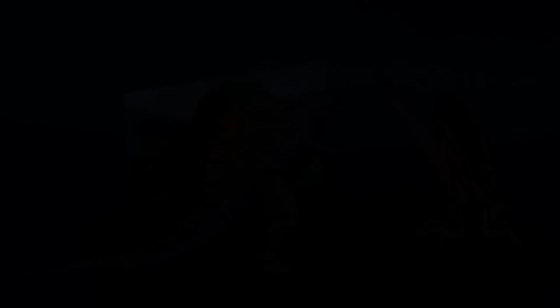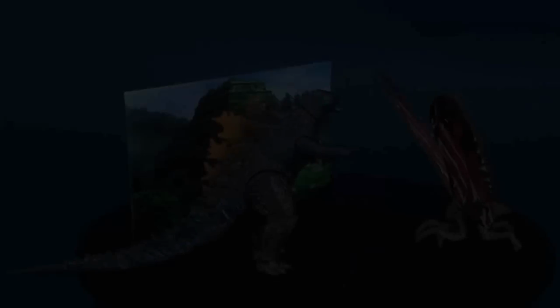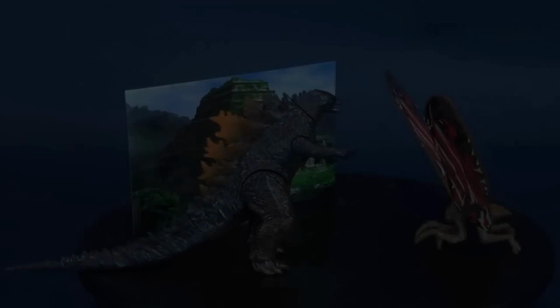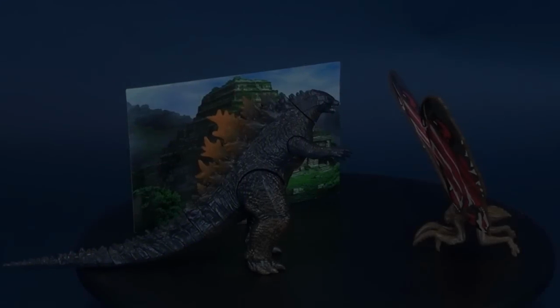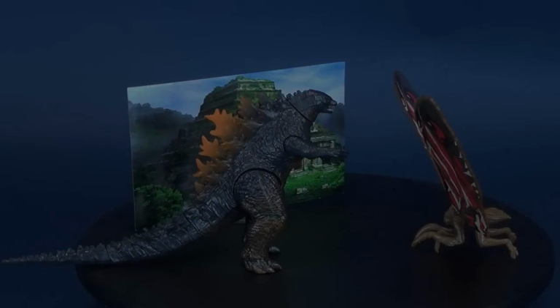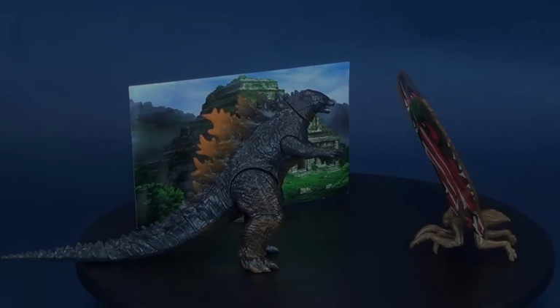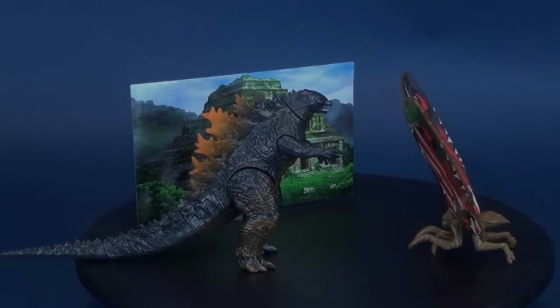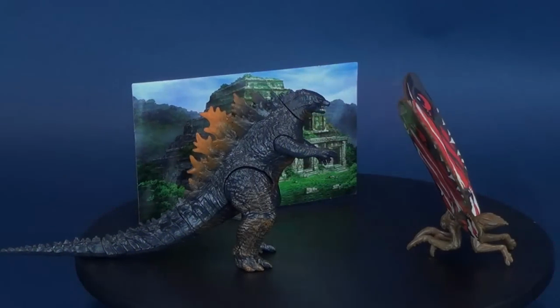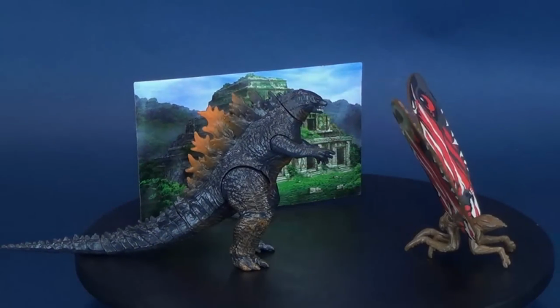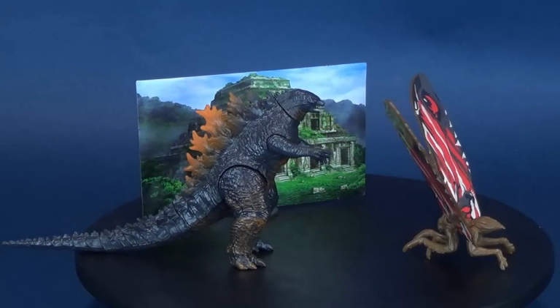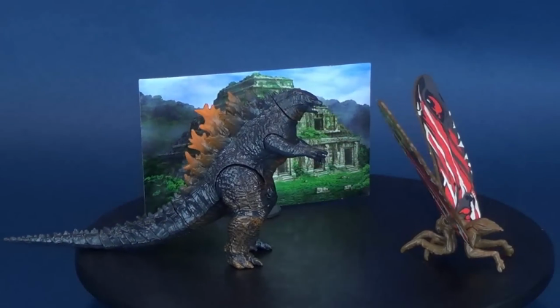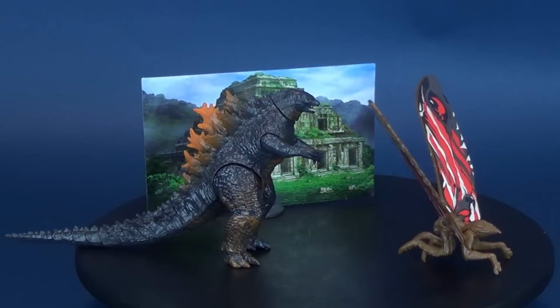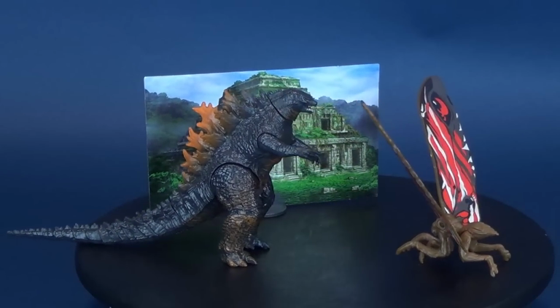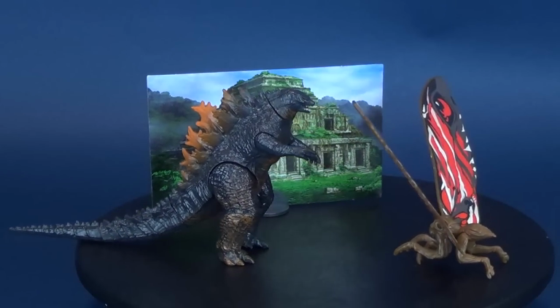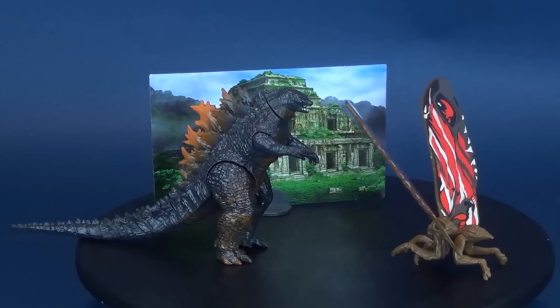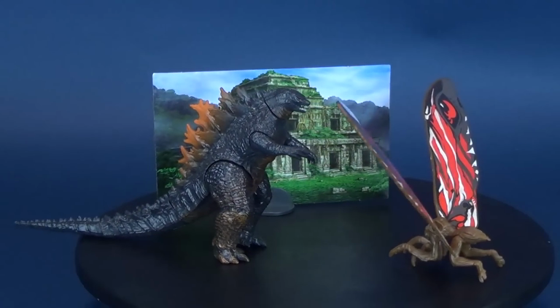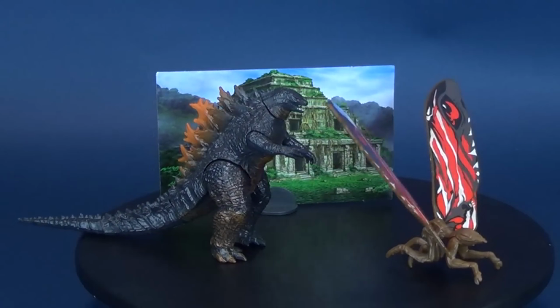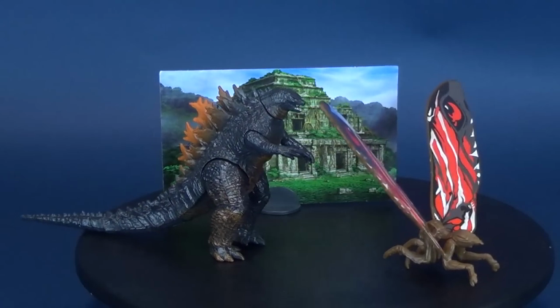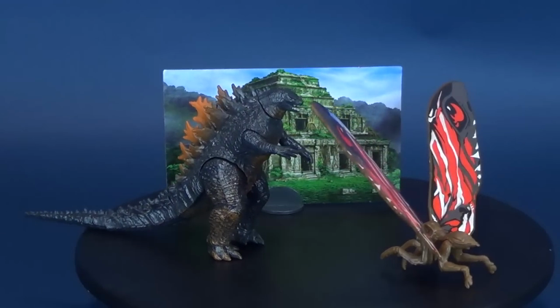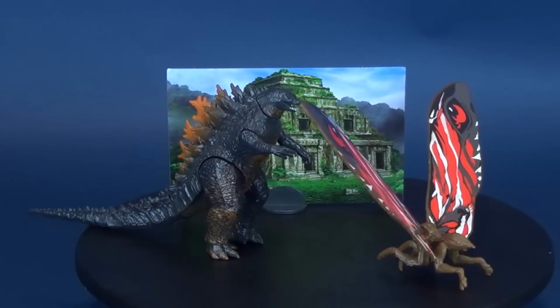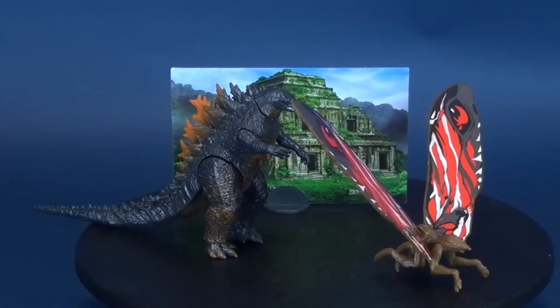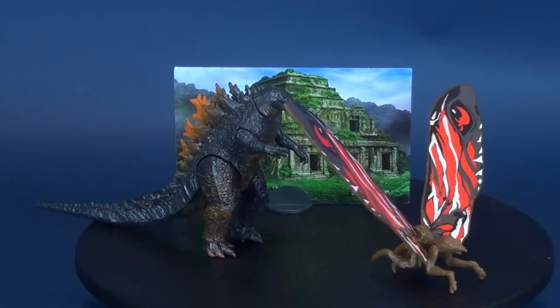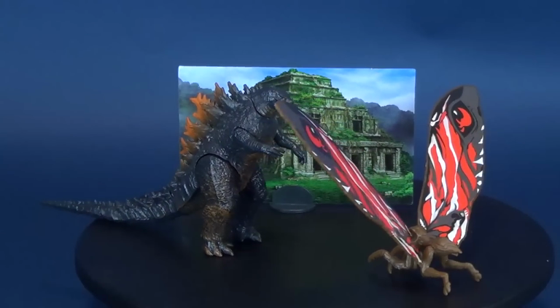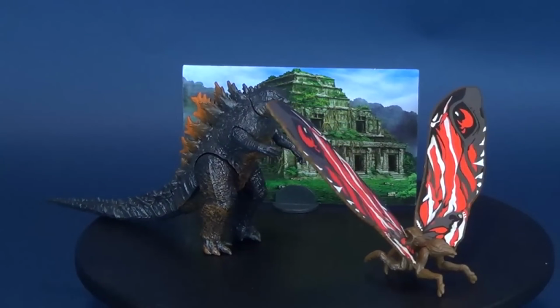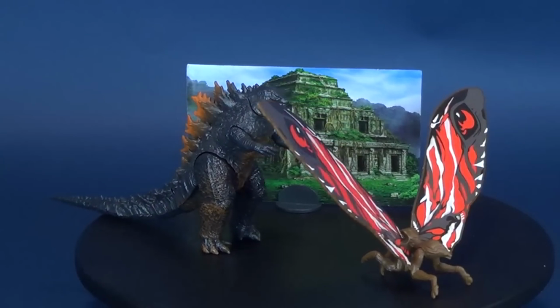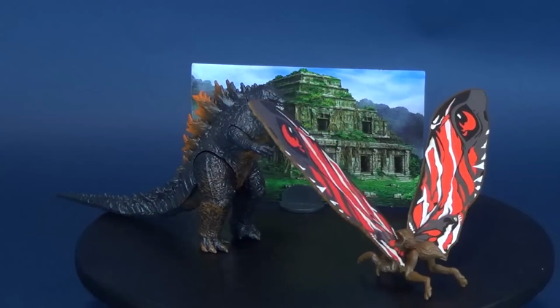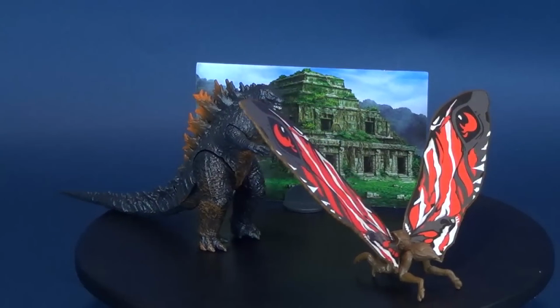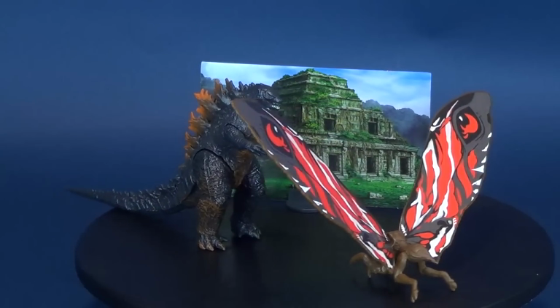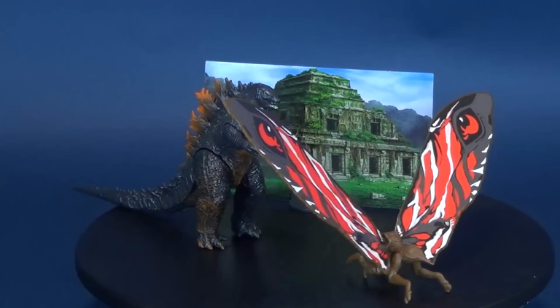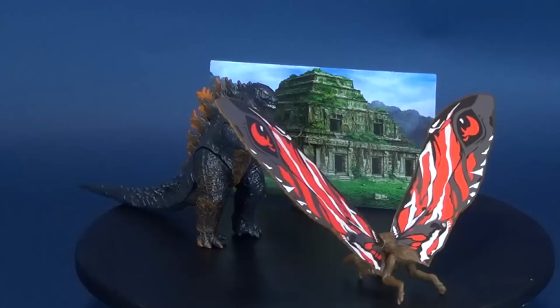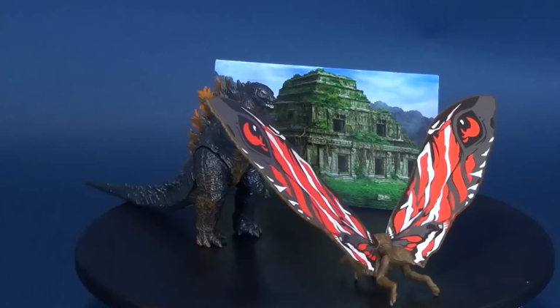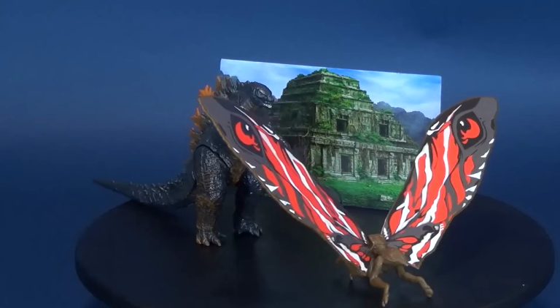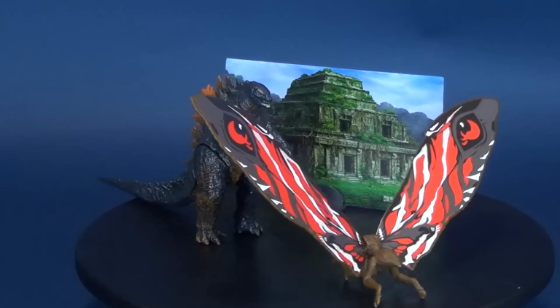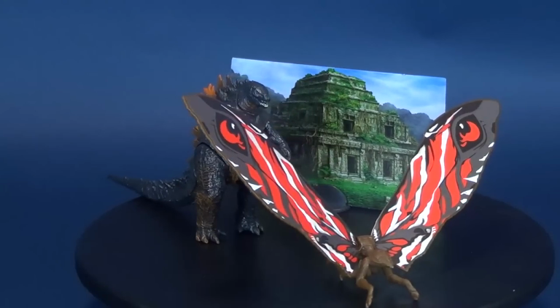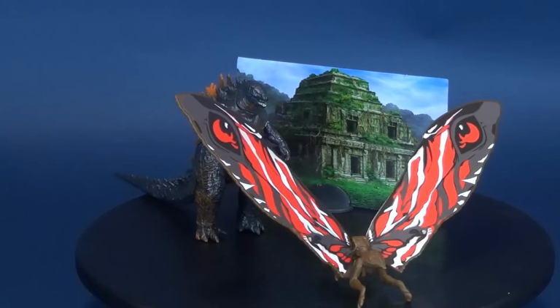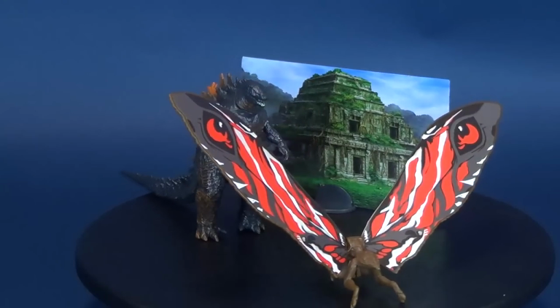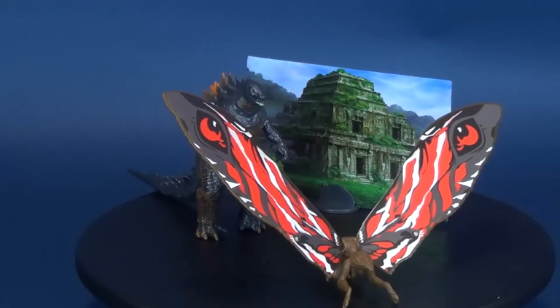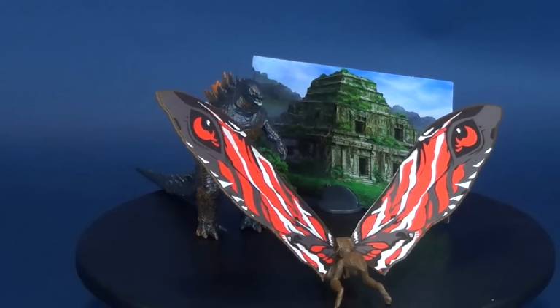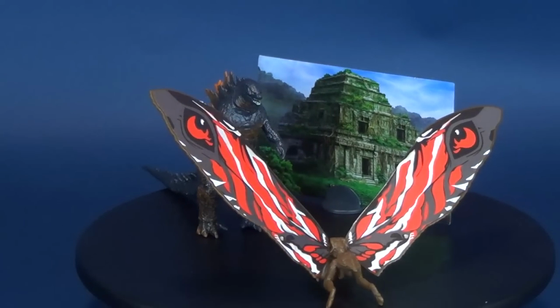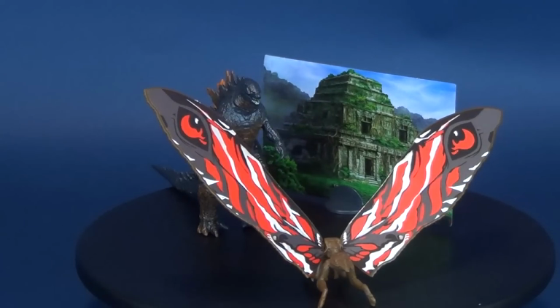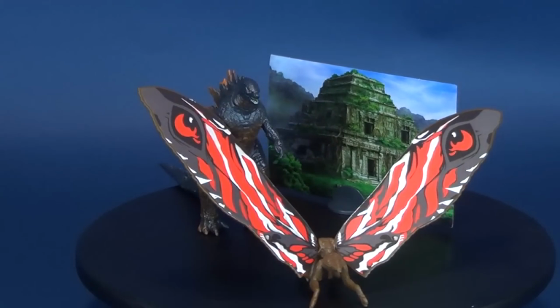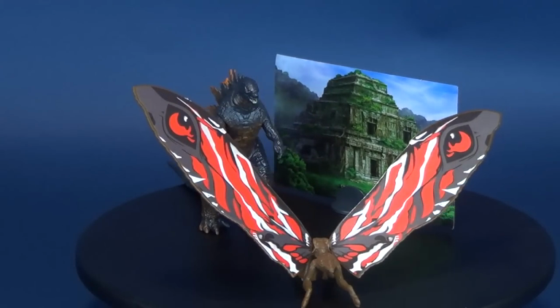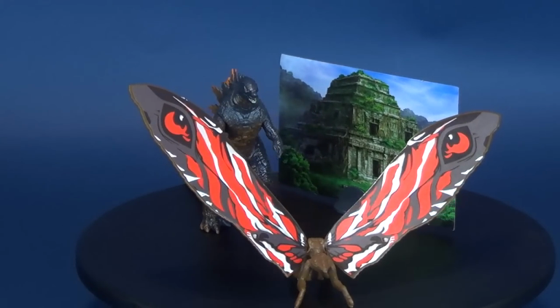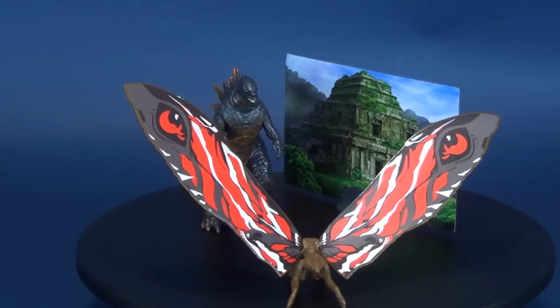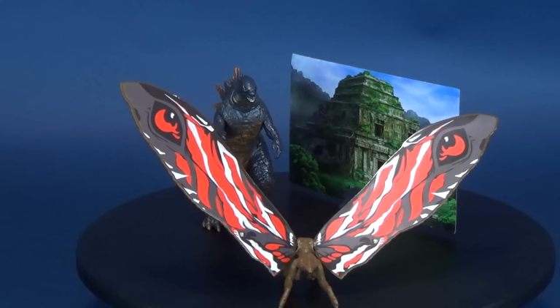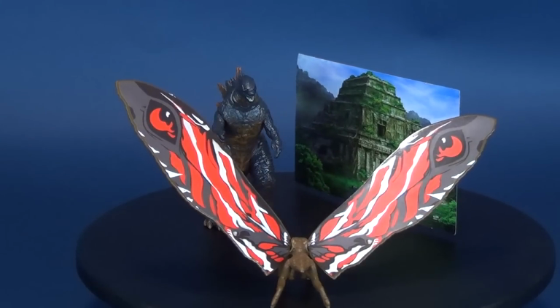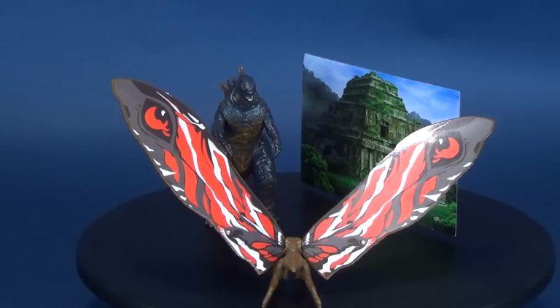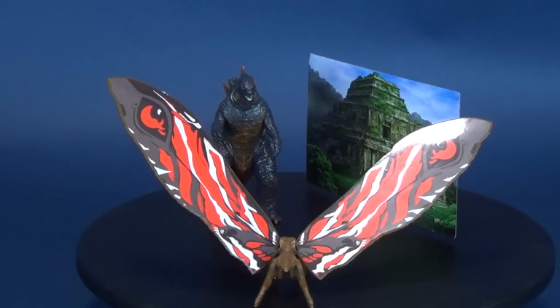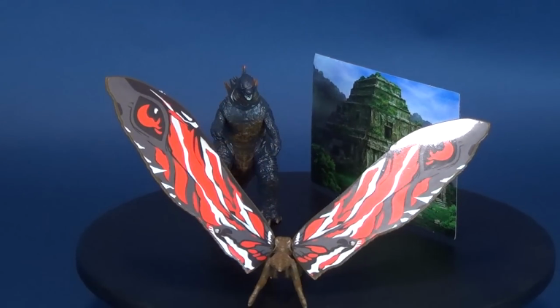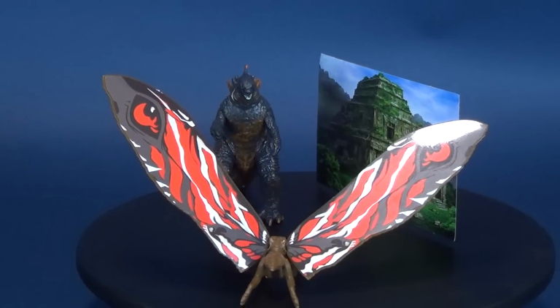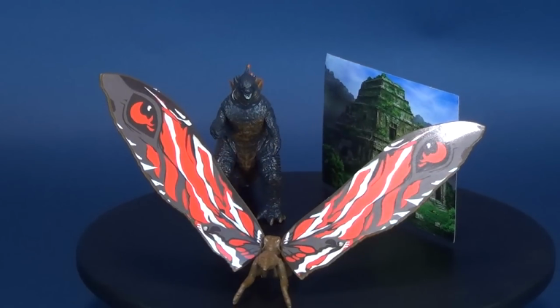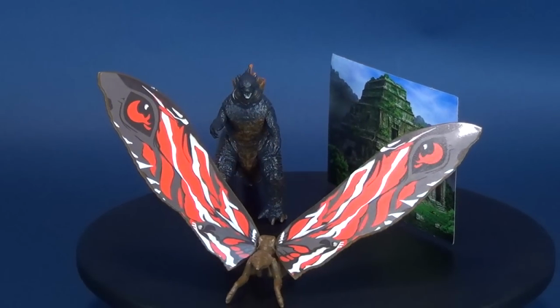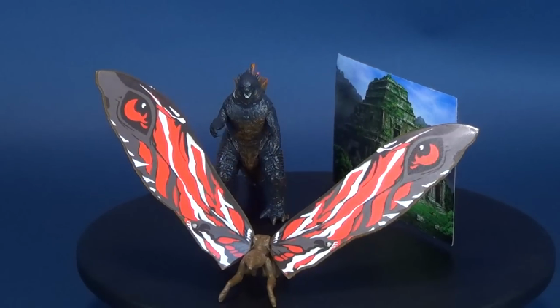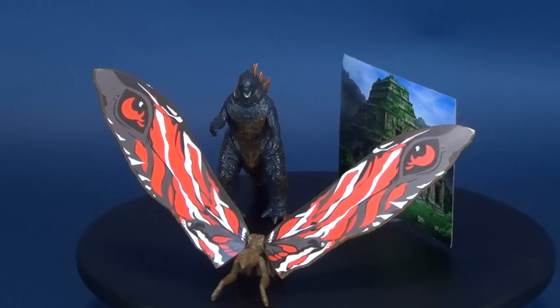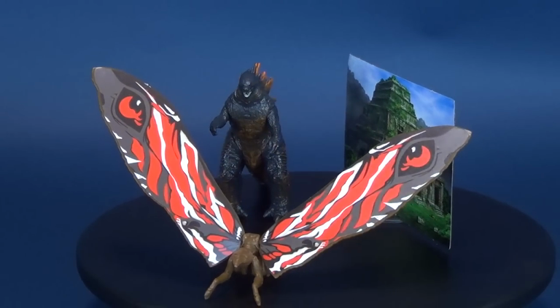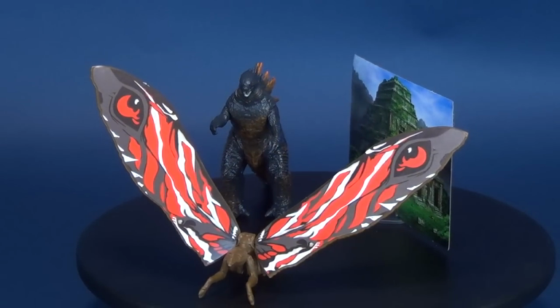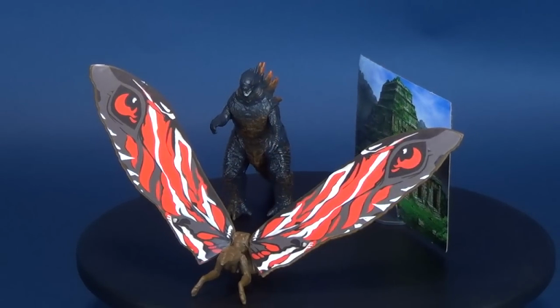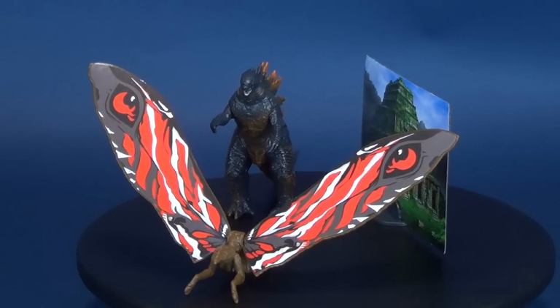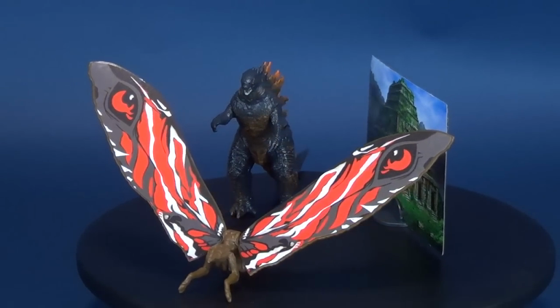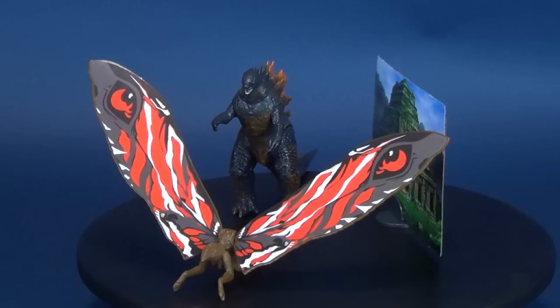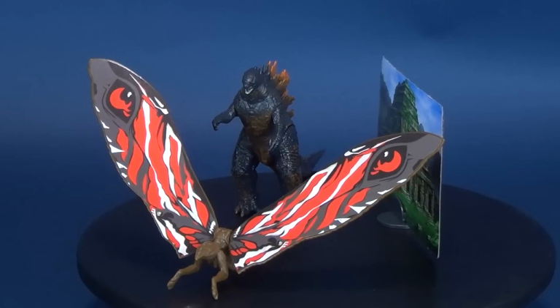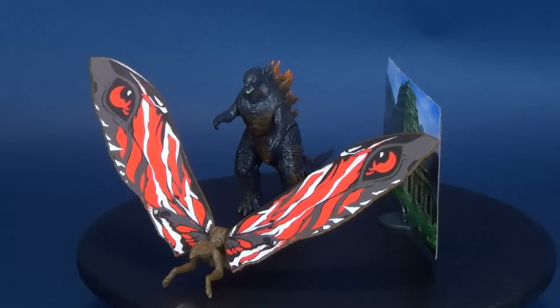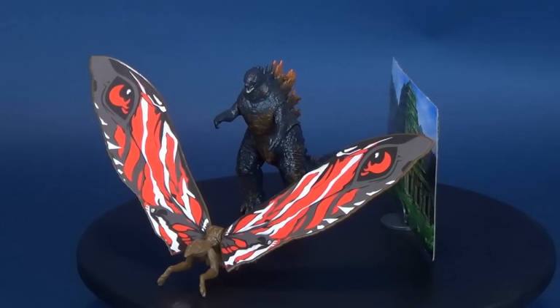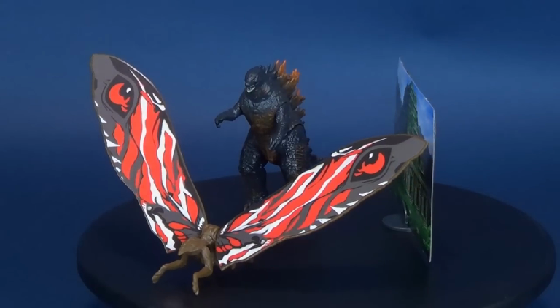Friend or foe, here's your look at the new Jax Pacific Godzilla King of the Monsters - this is Godzilla and Mothra.